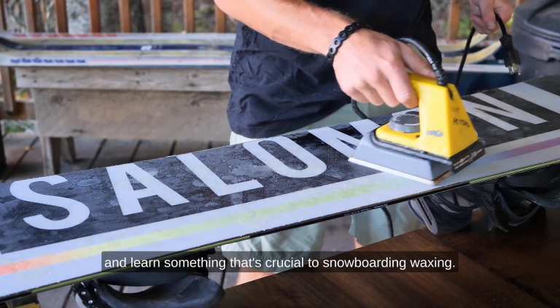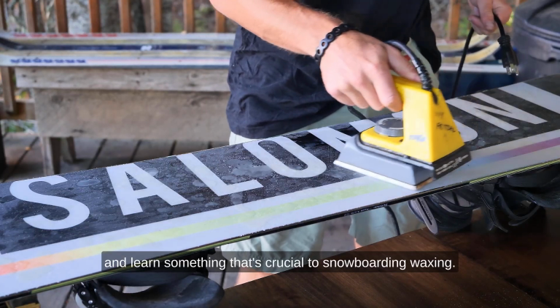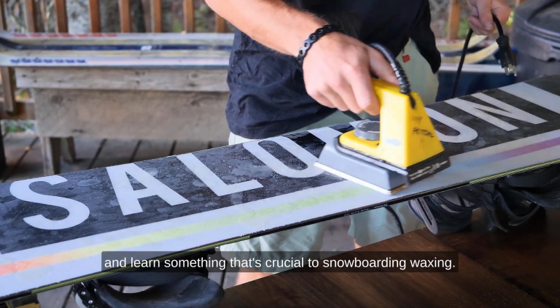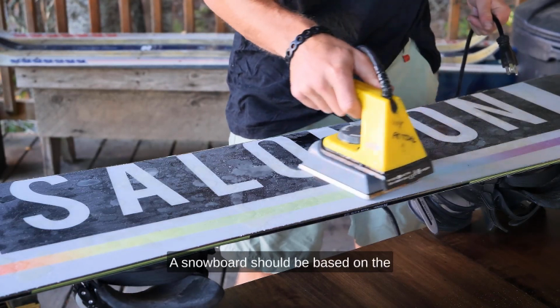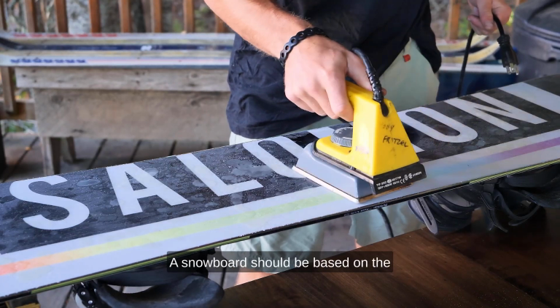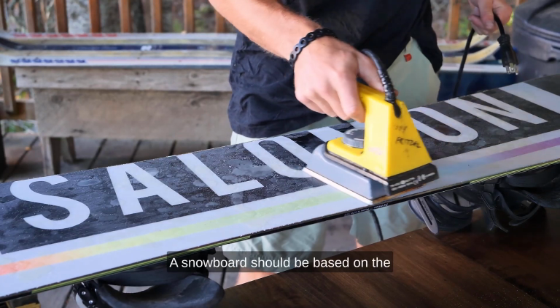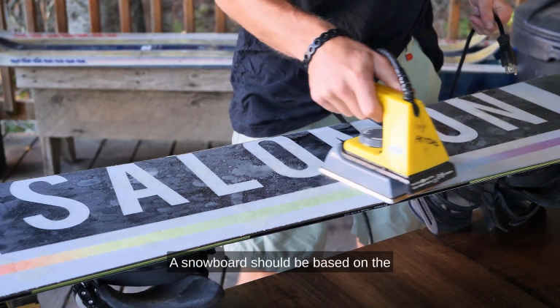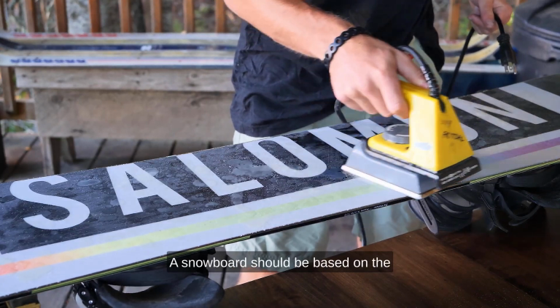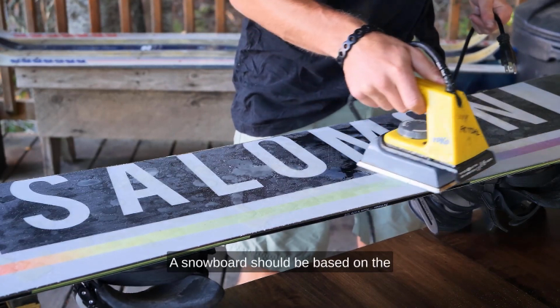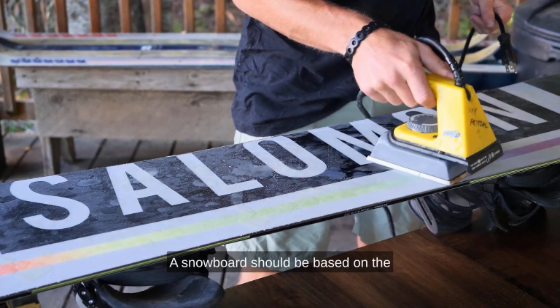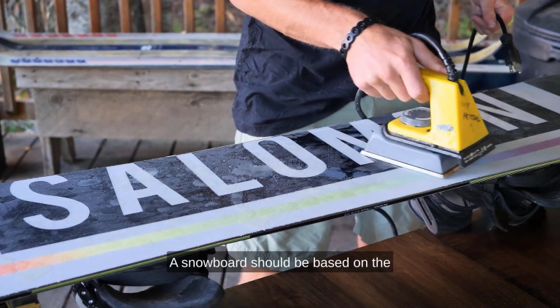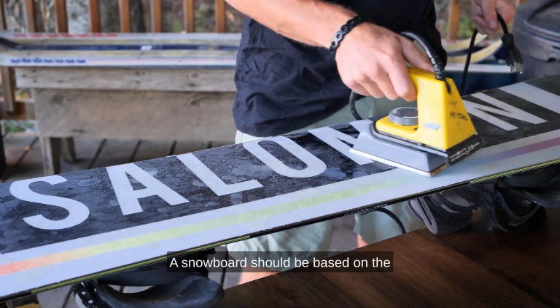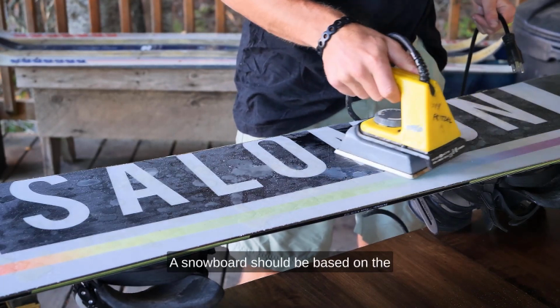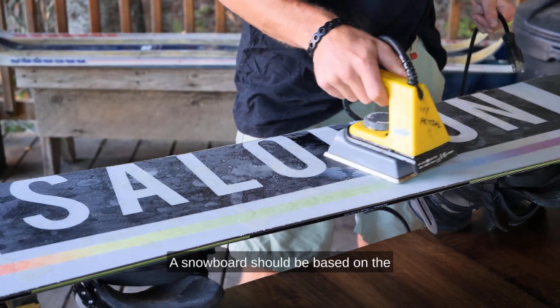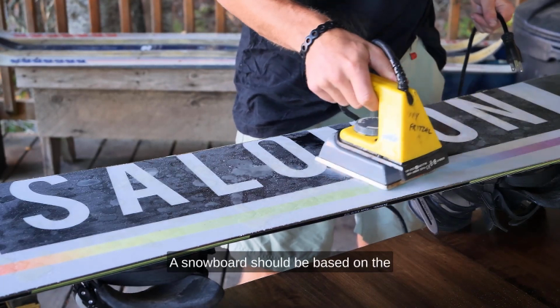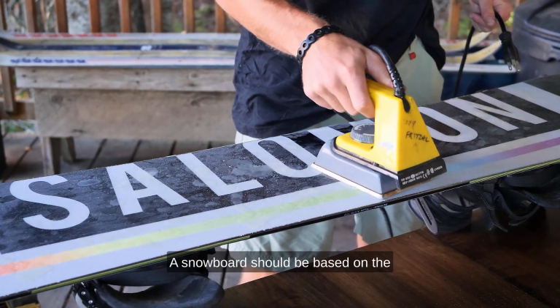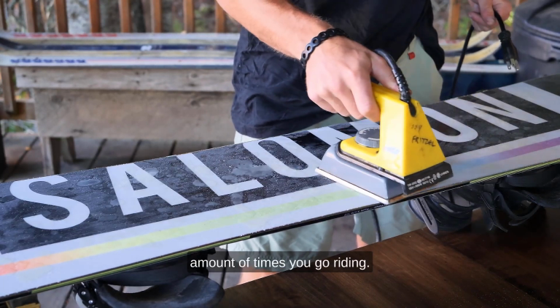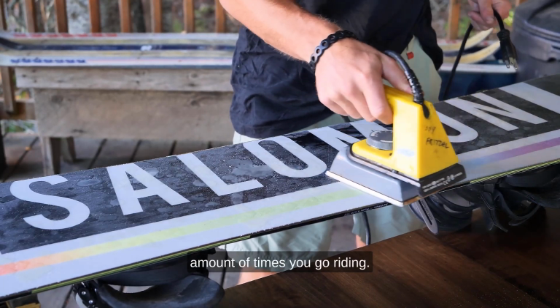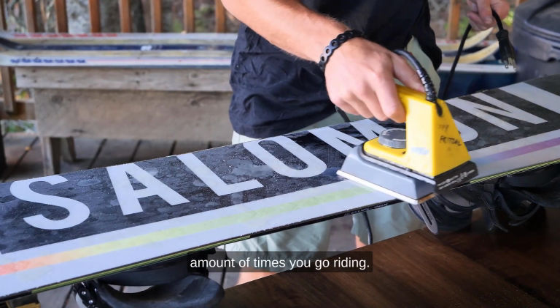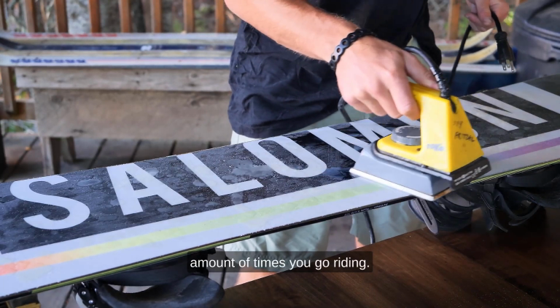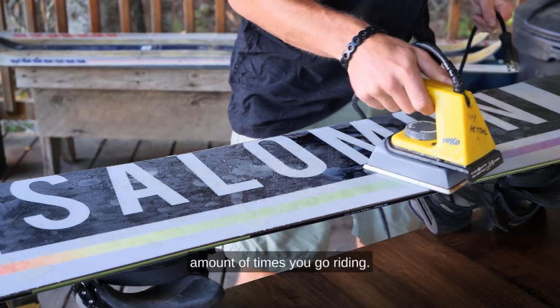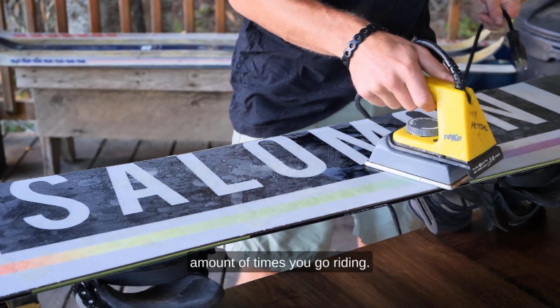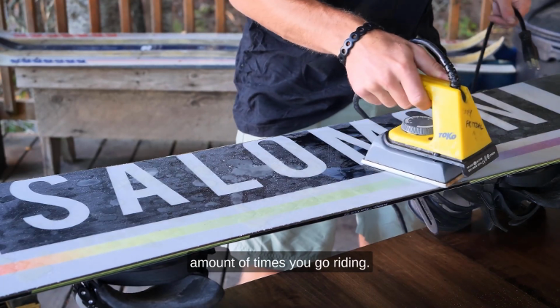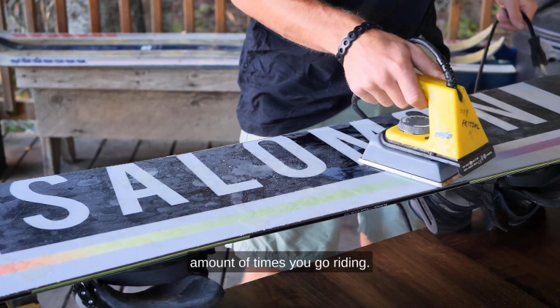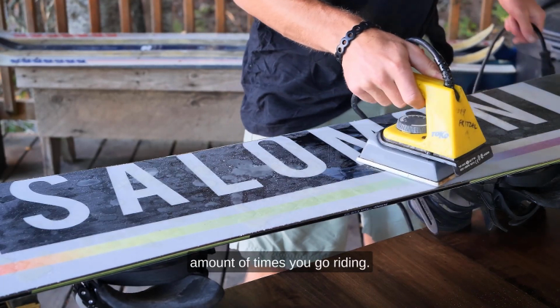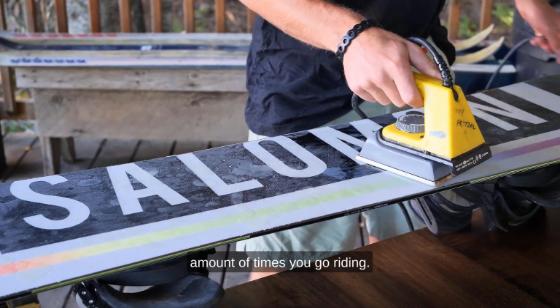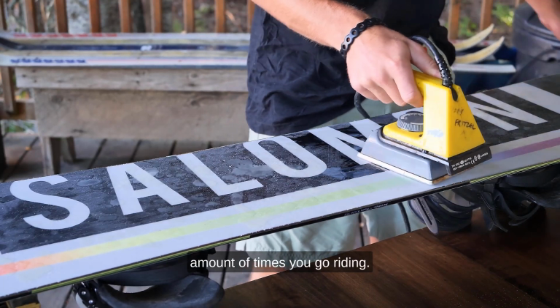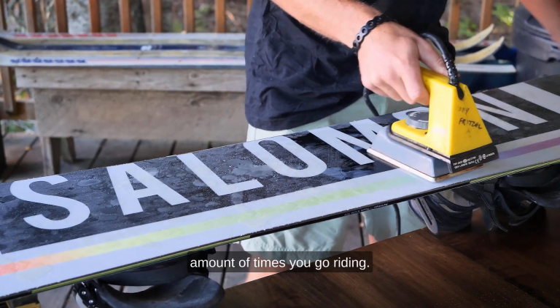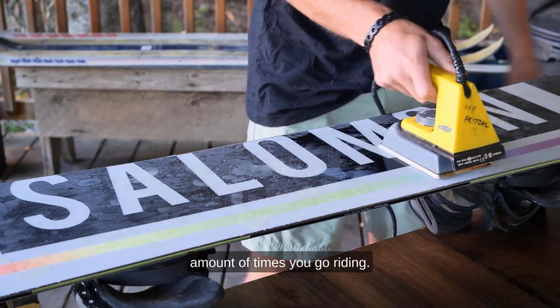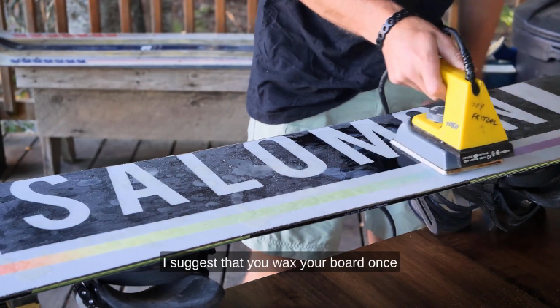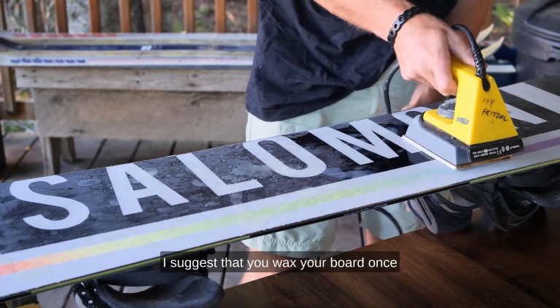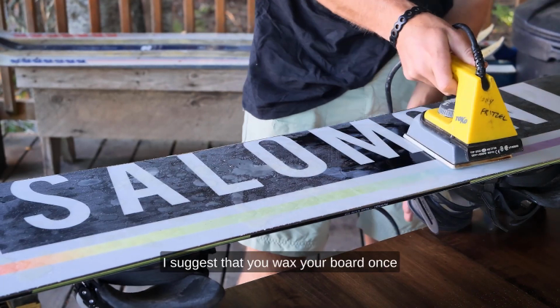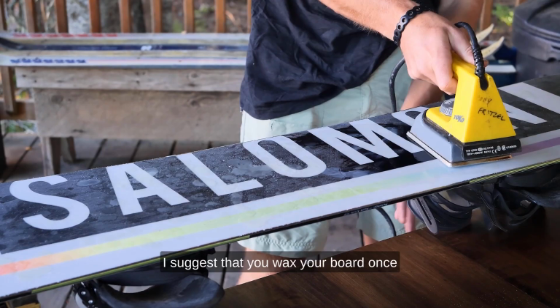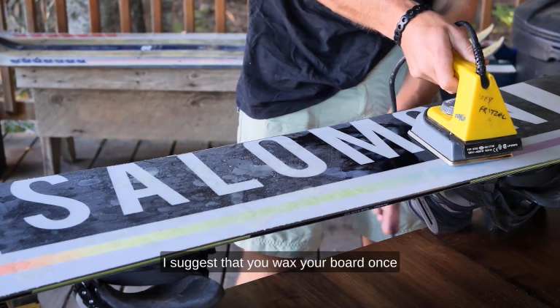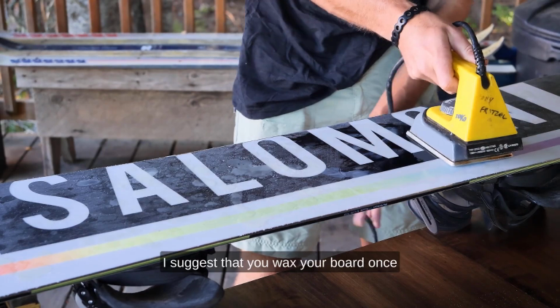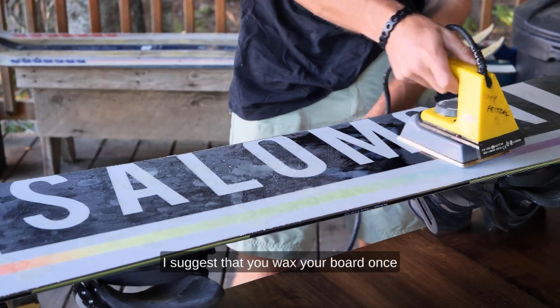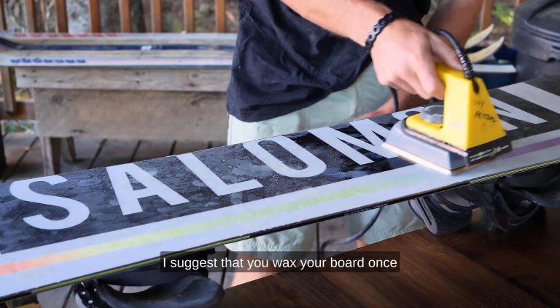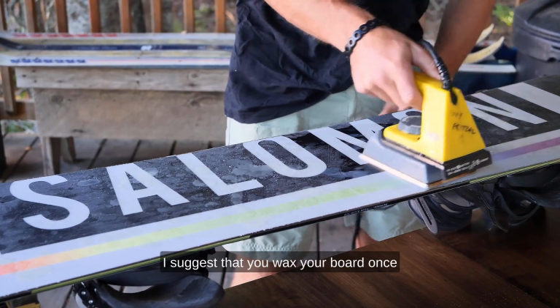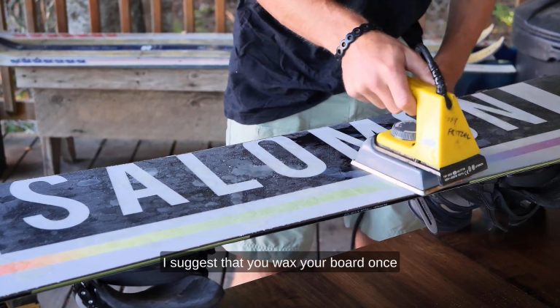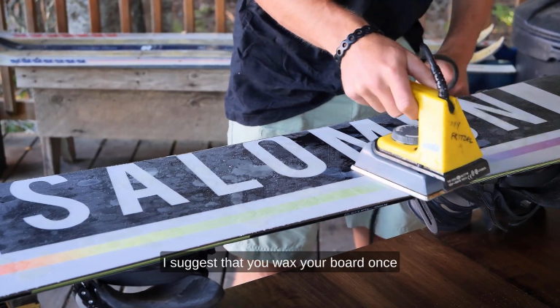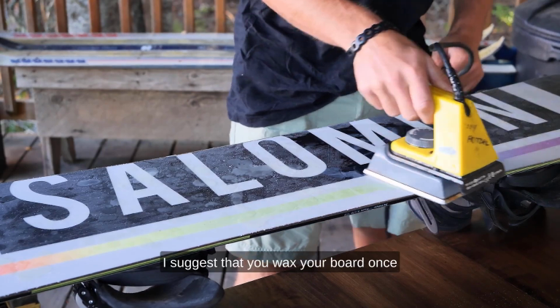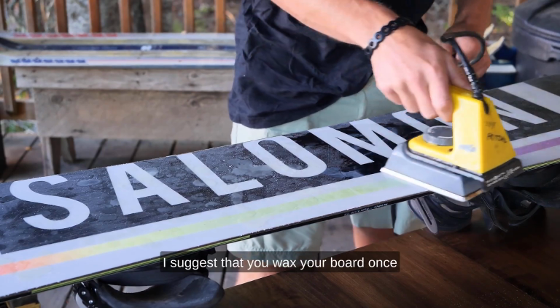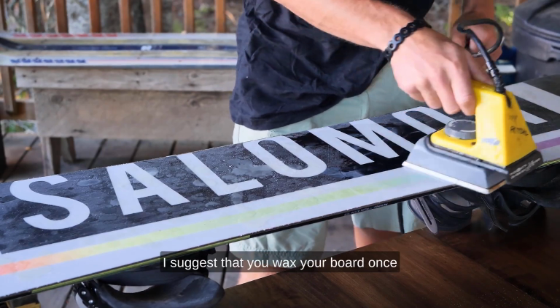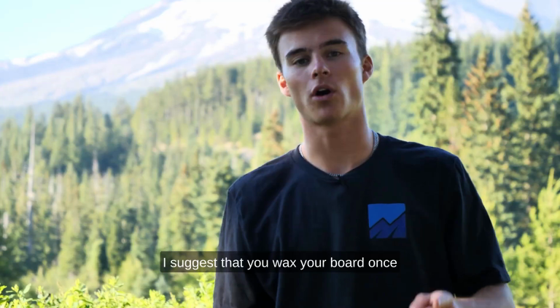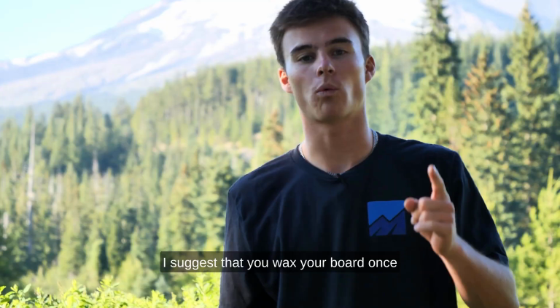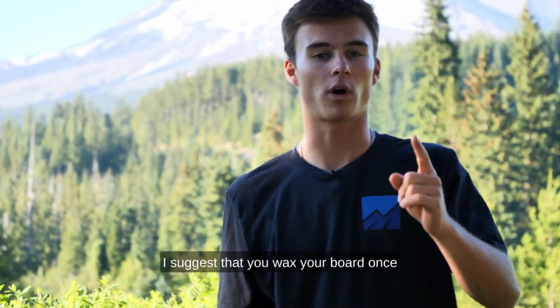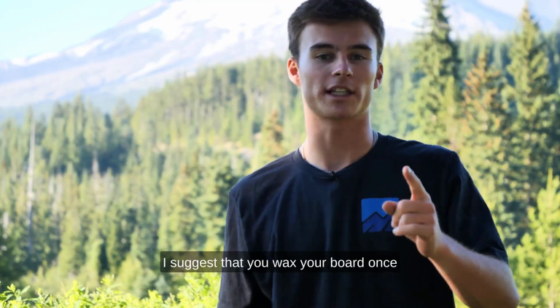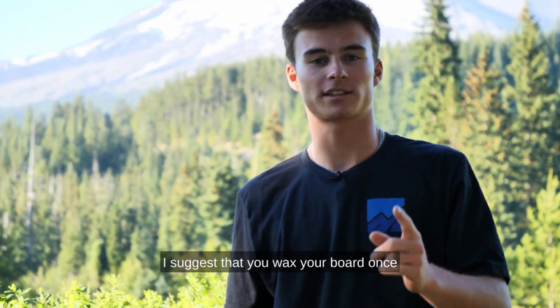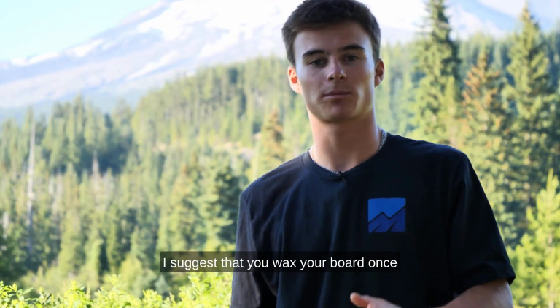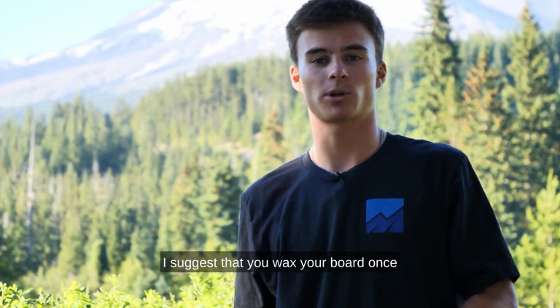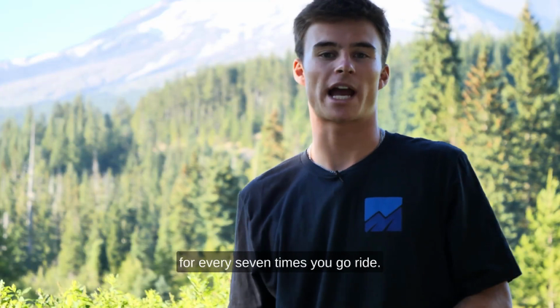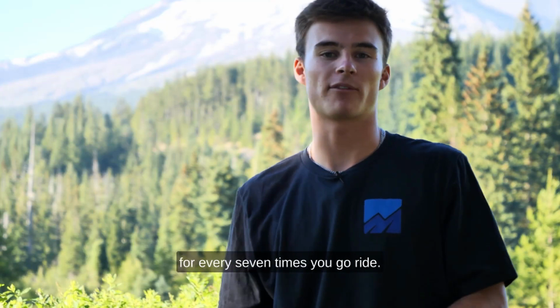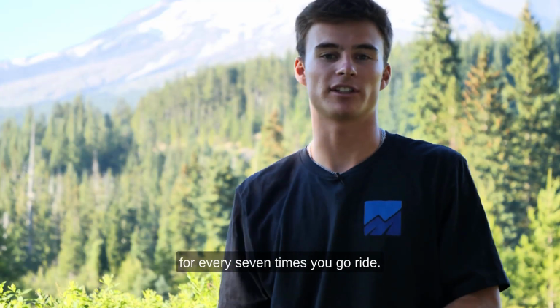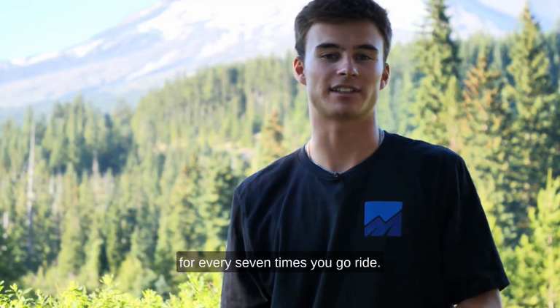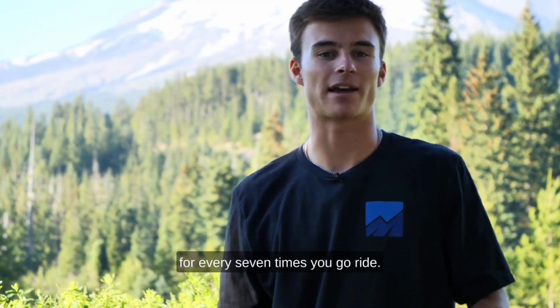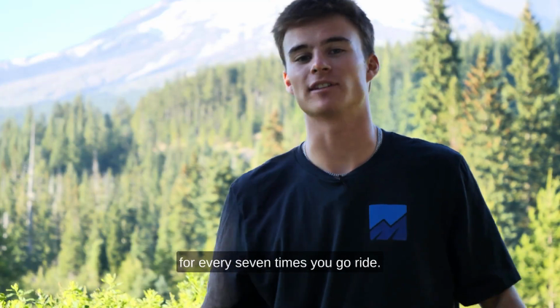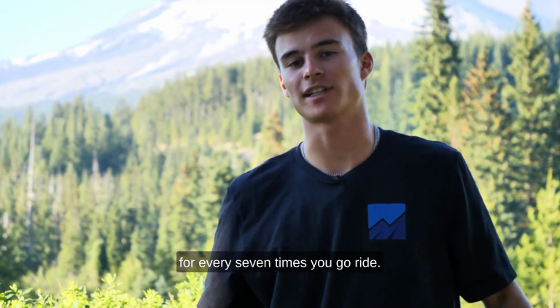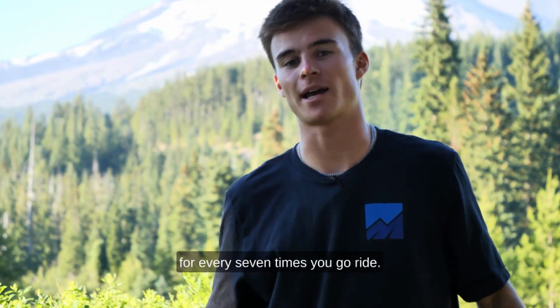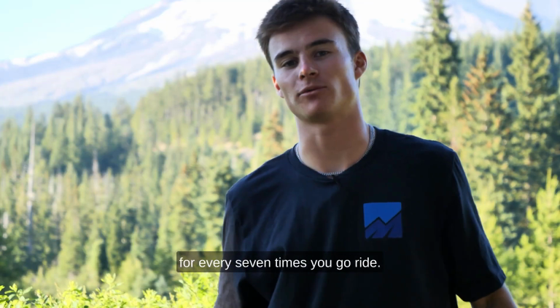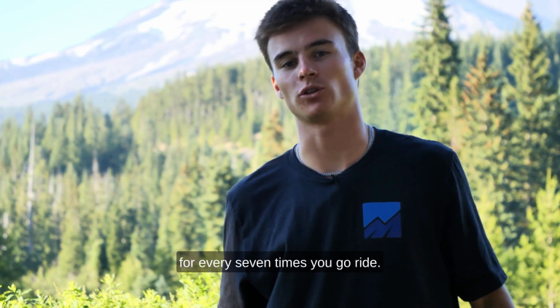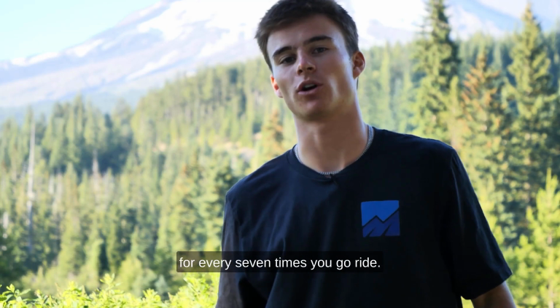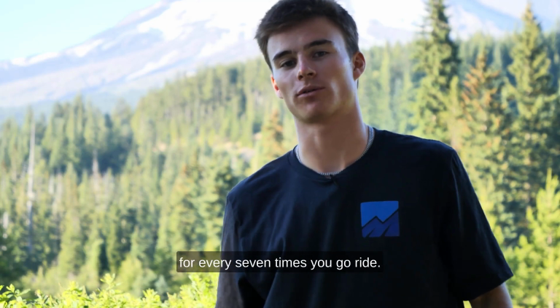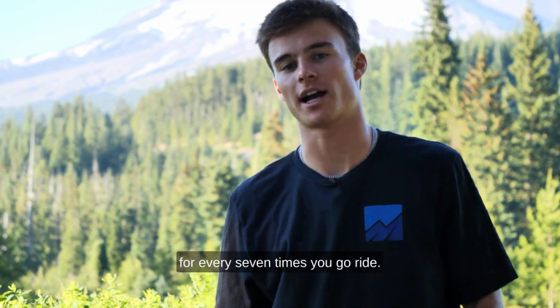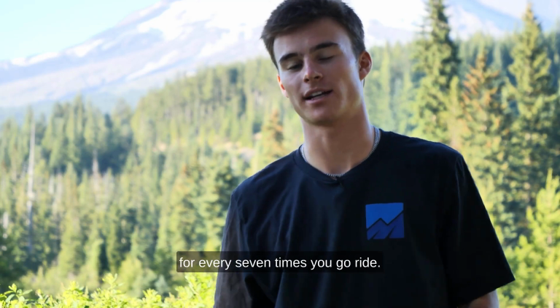Waxing a snowboard should be based on the amount of times you go riding. I suggest that you wax your board once for every seven times you go ride.